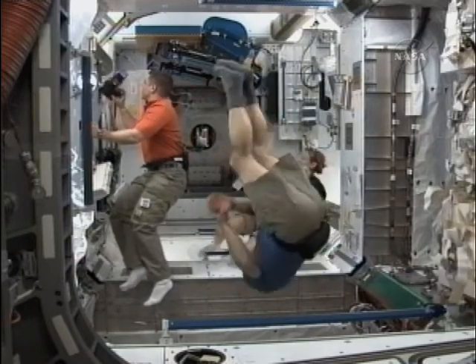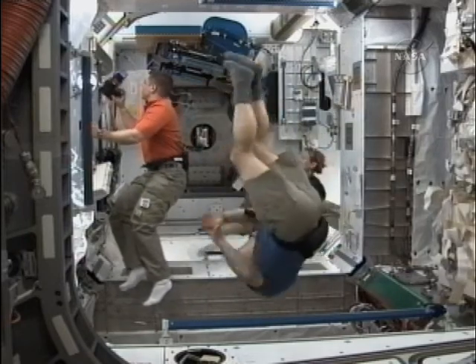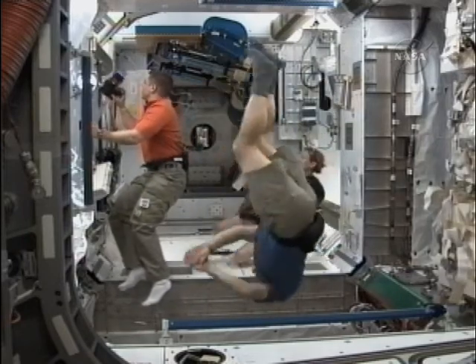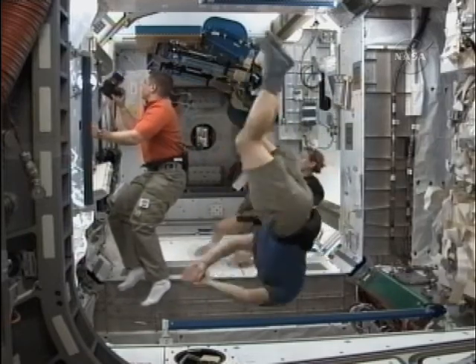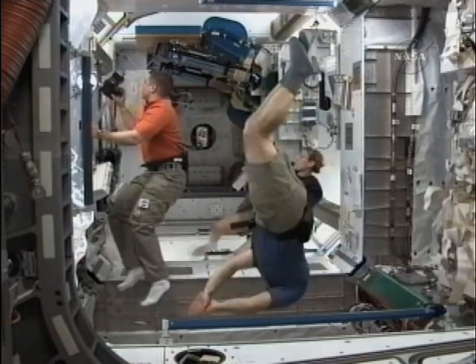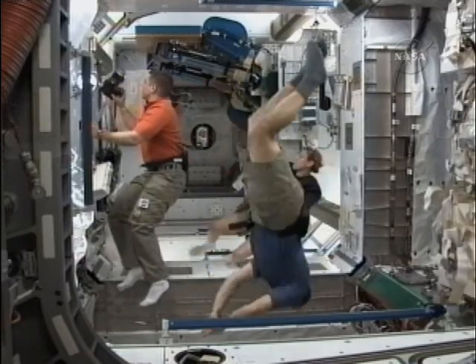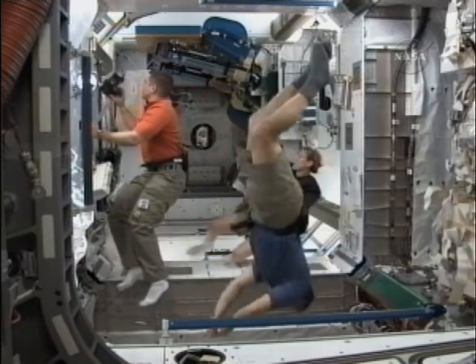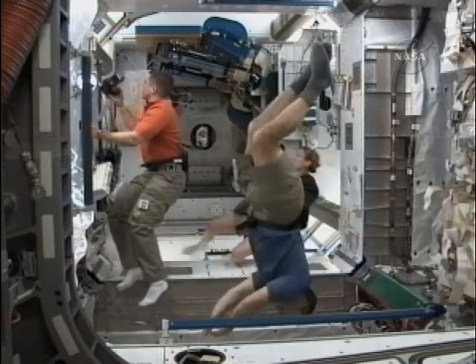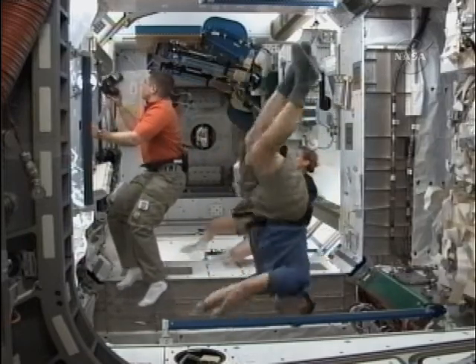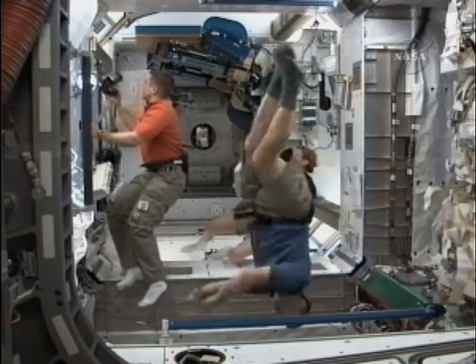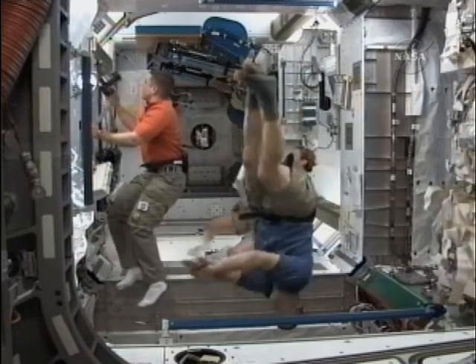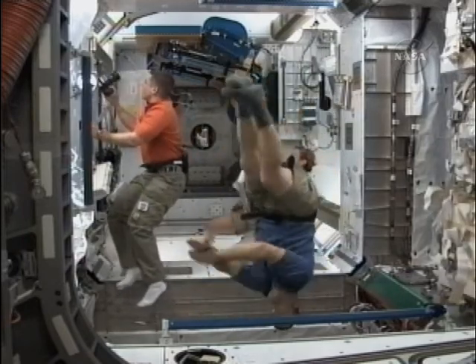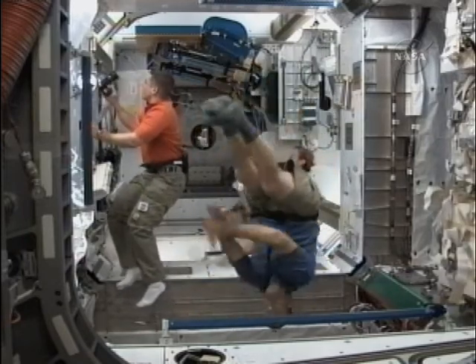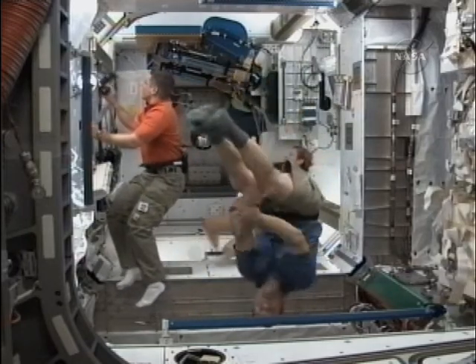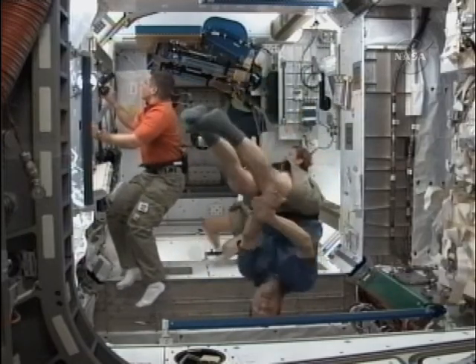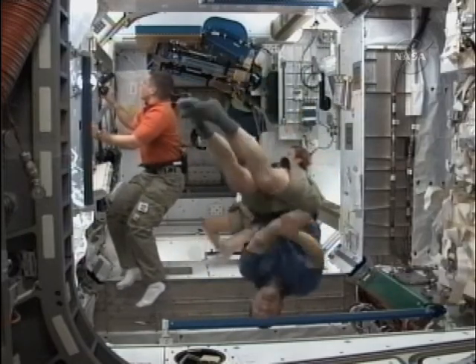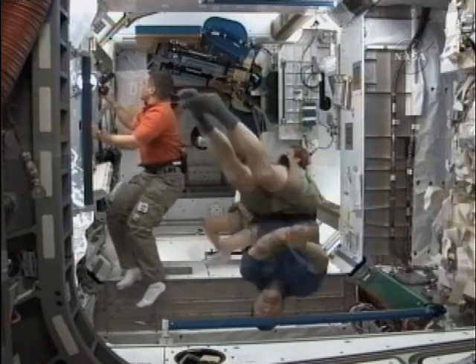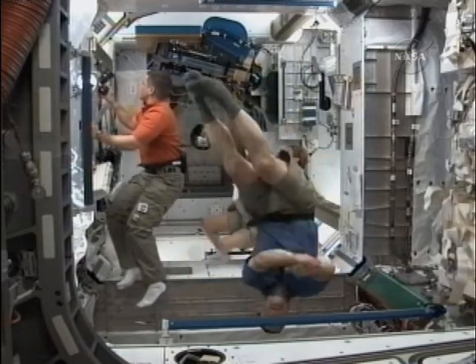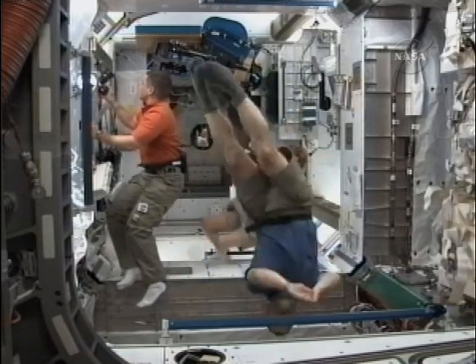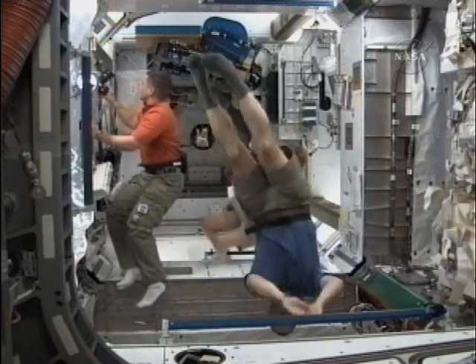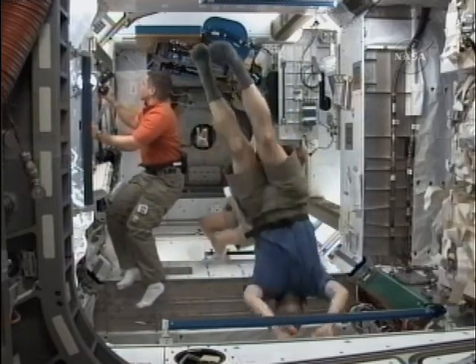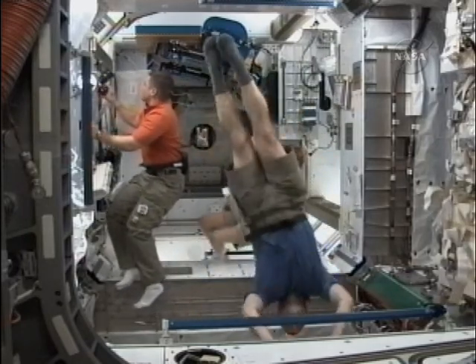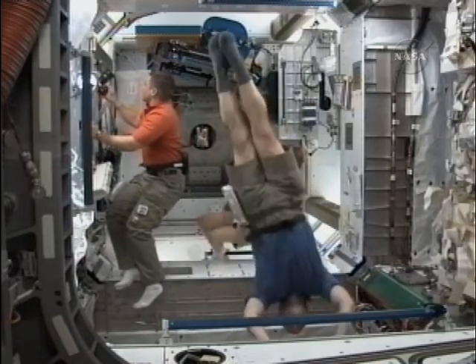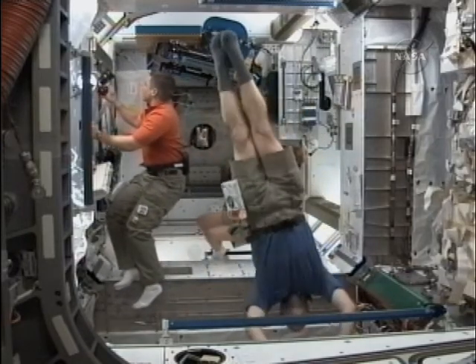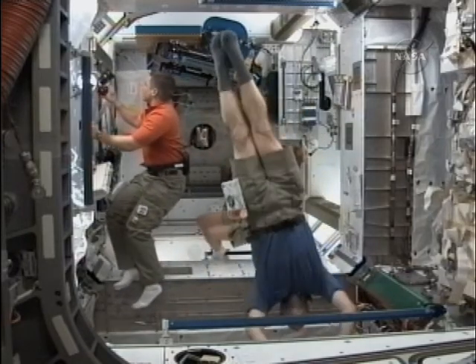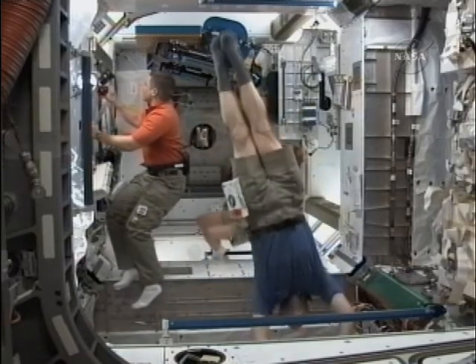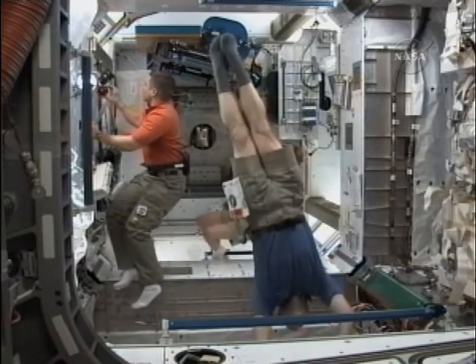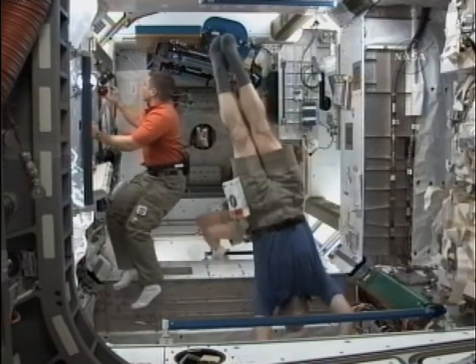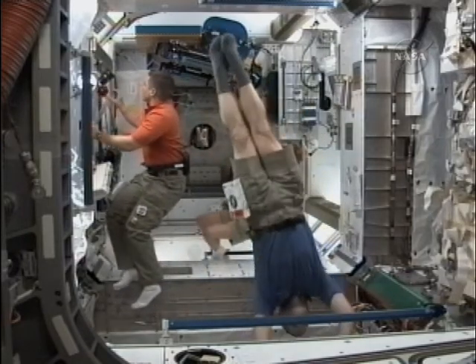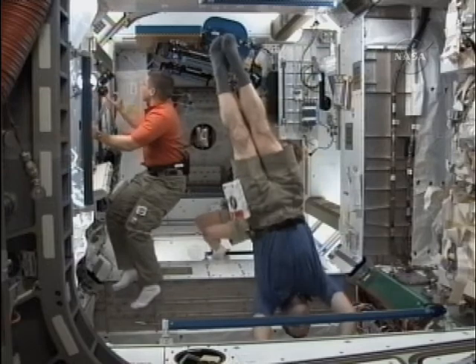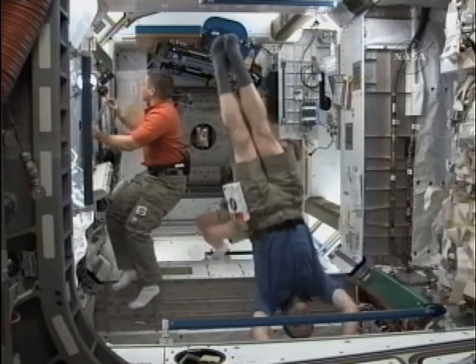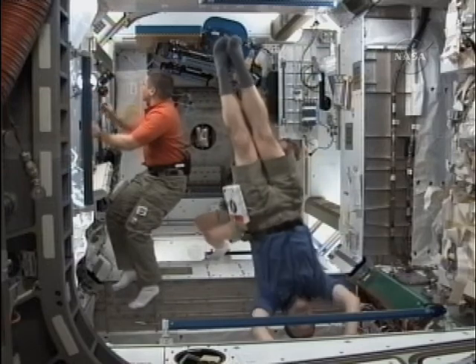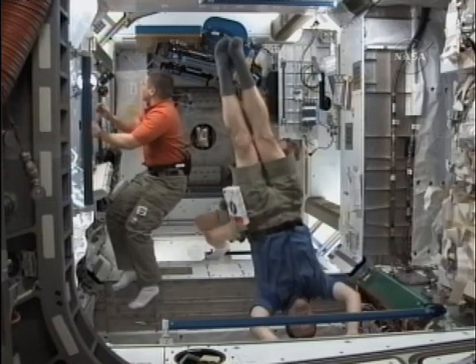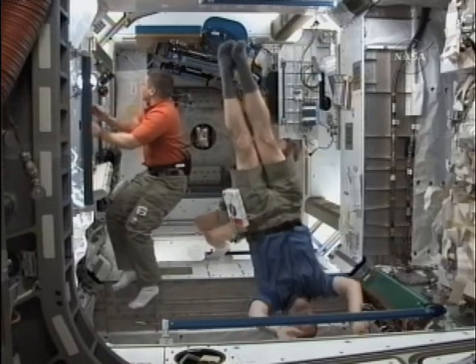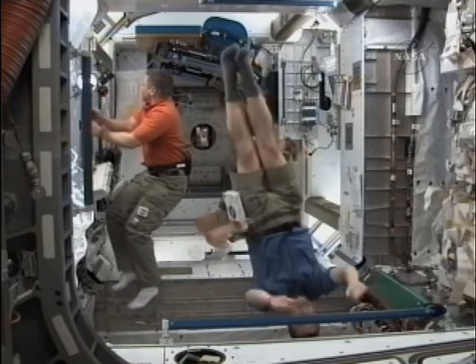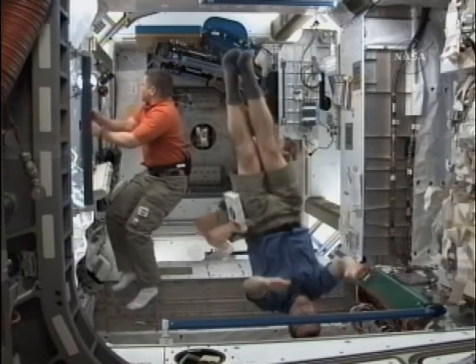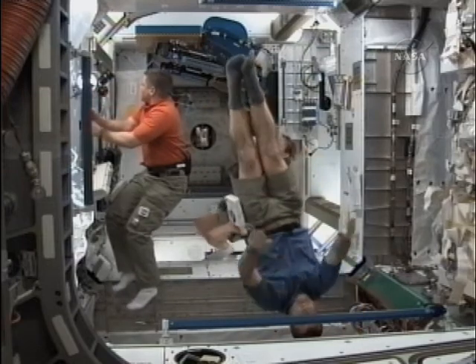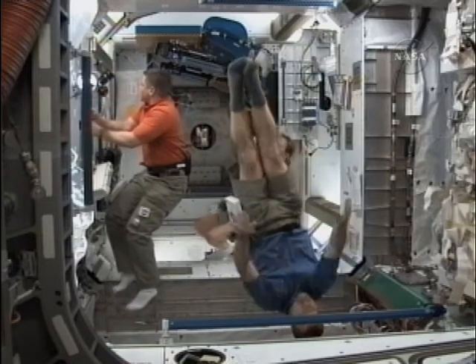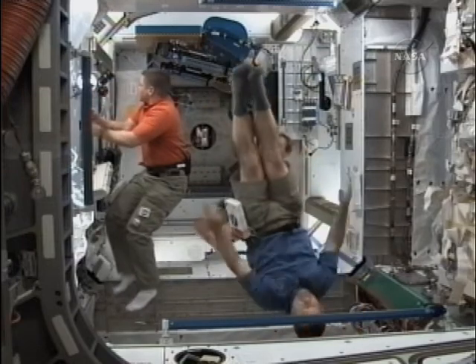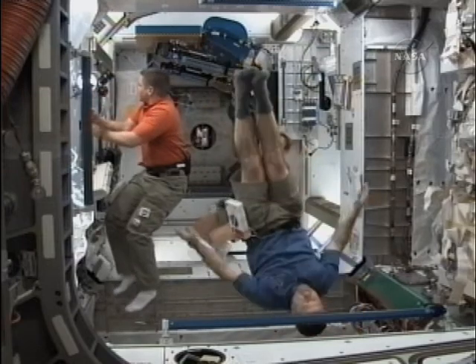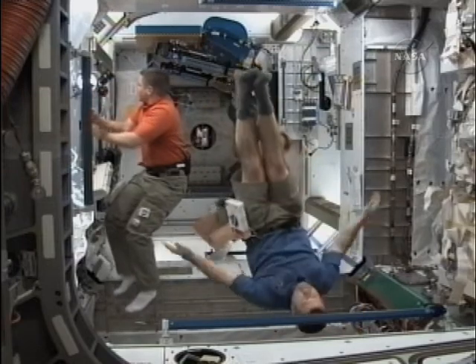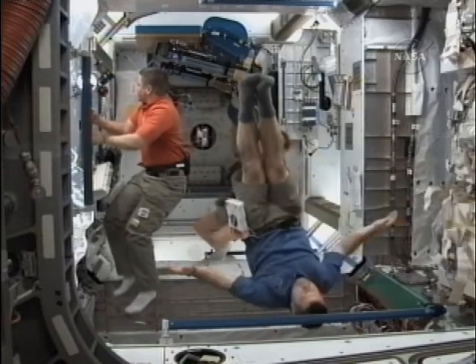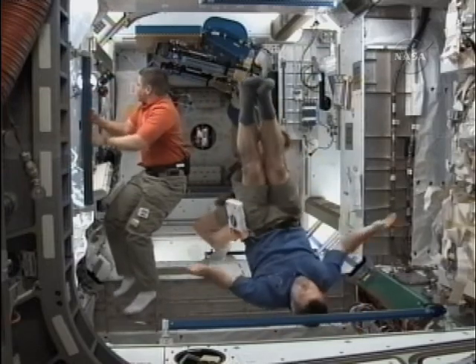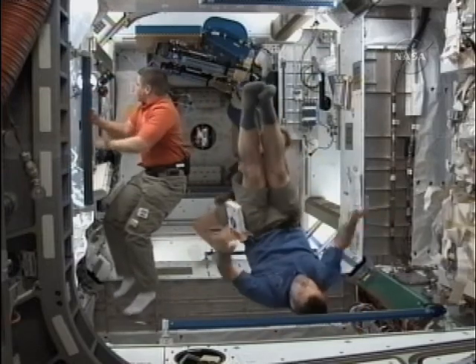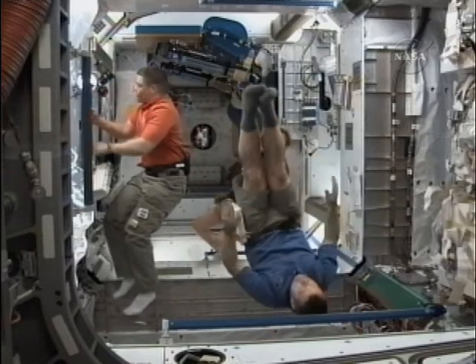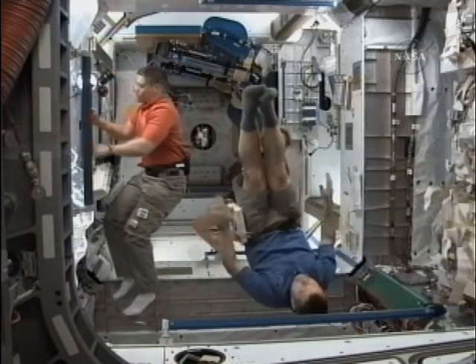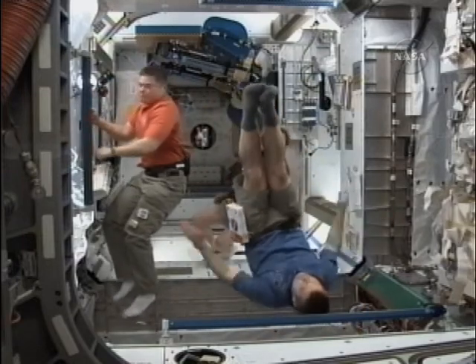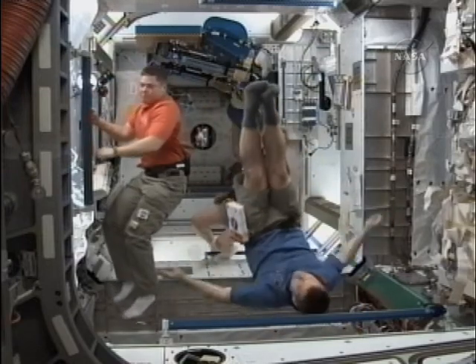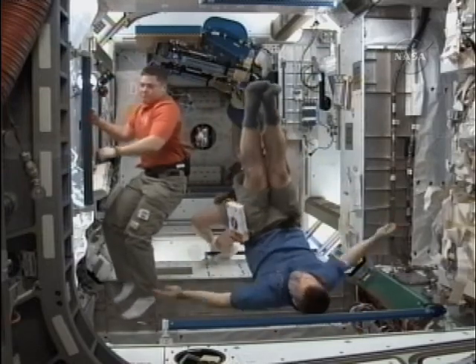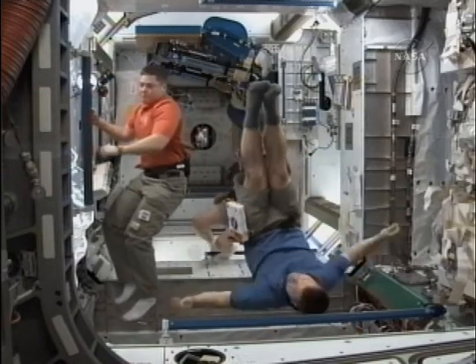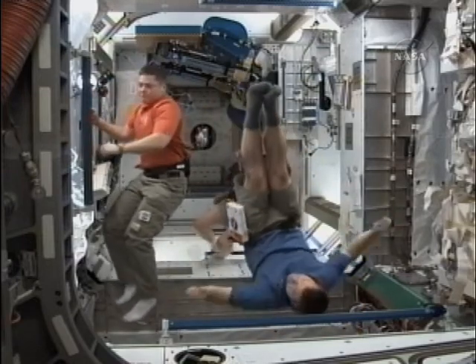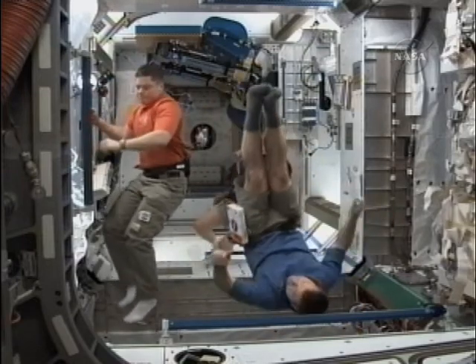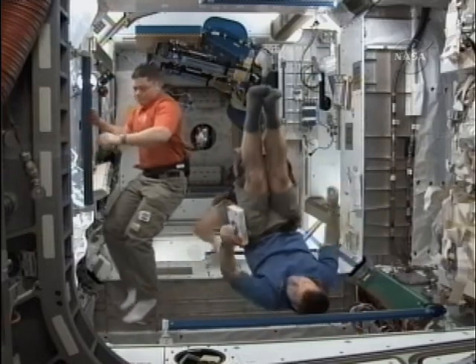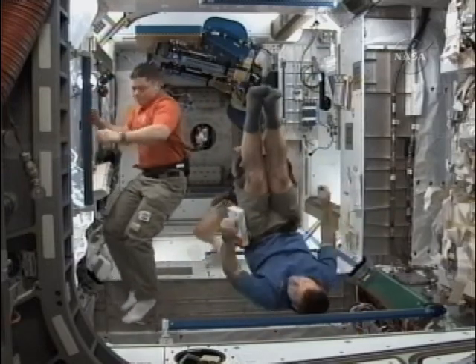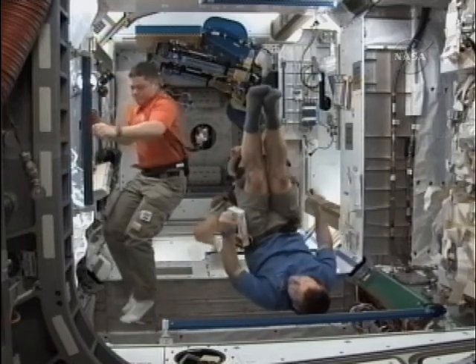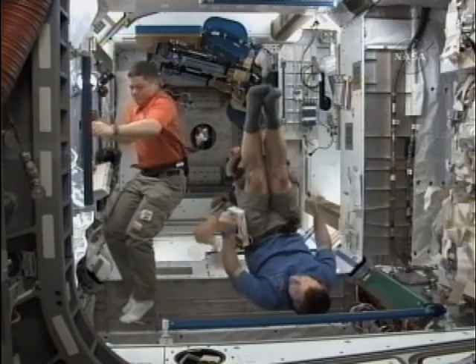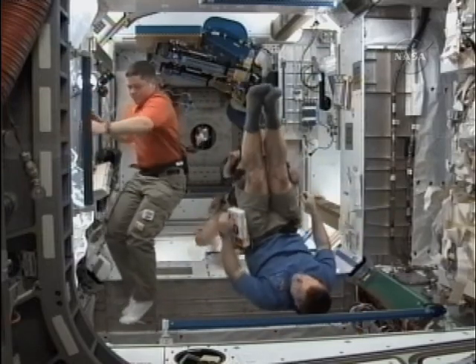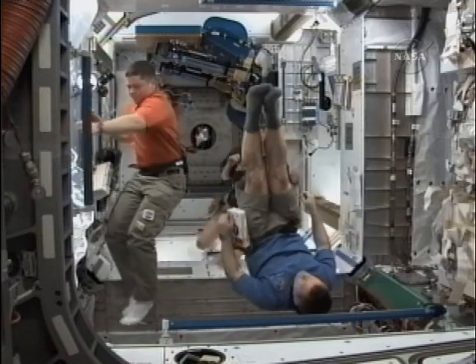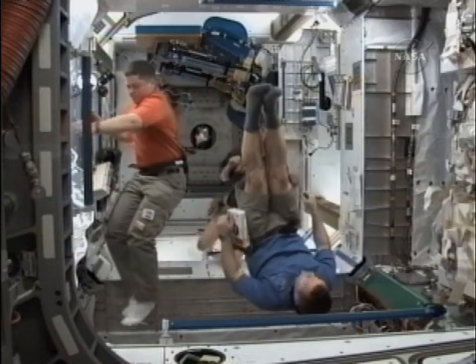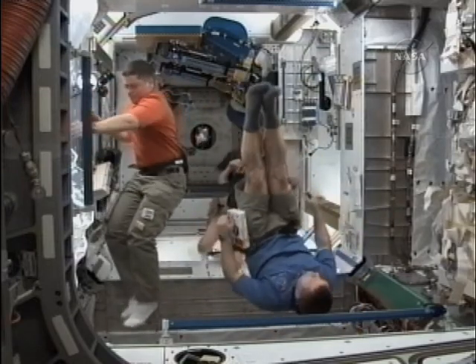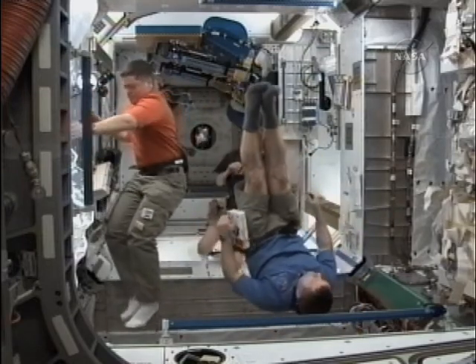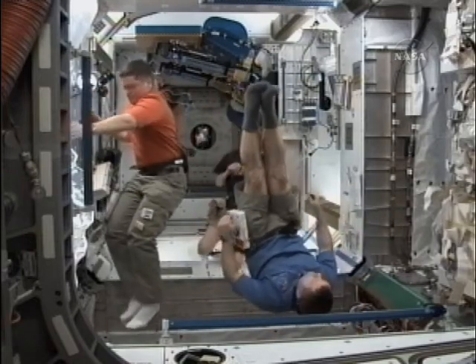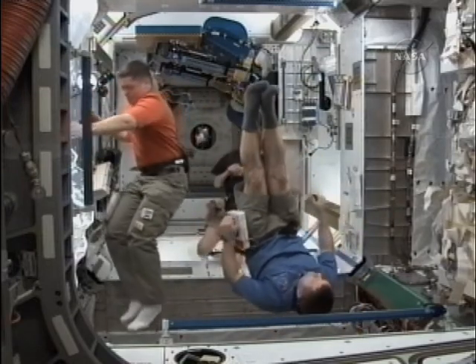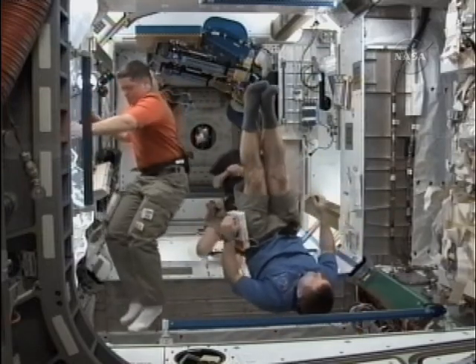The hole you see here at the bottom of the screen is an example of the size of the racks of equipment that are being moved into Tranquility.